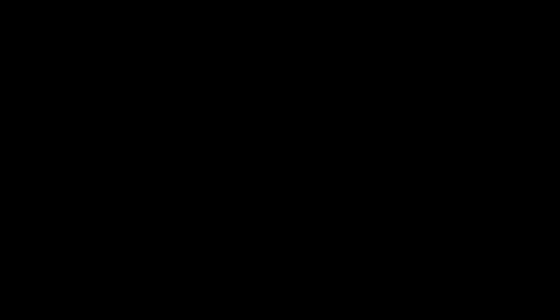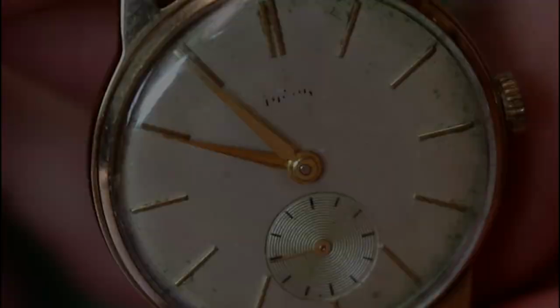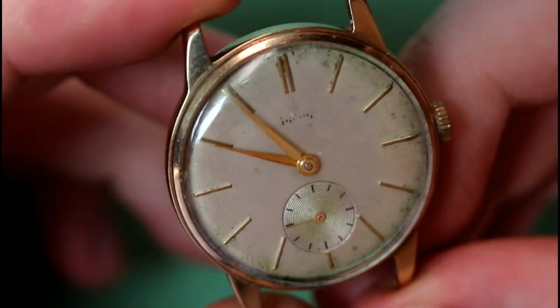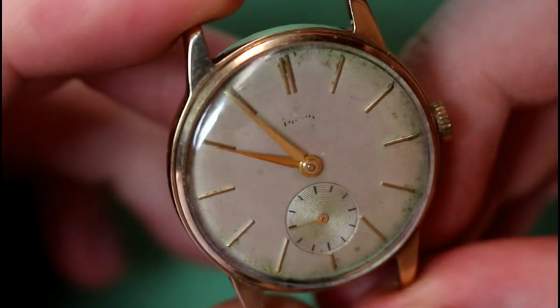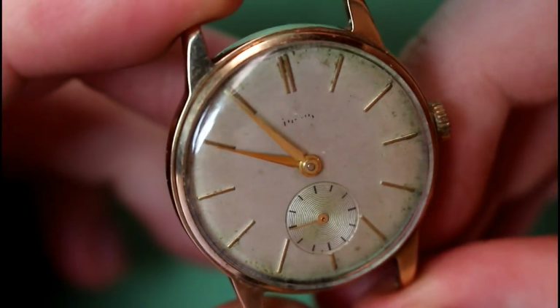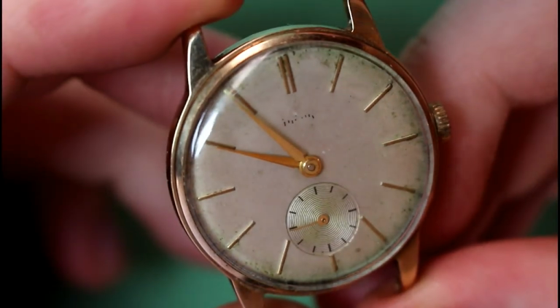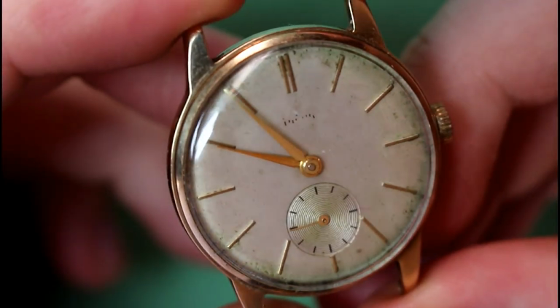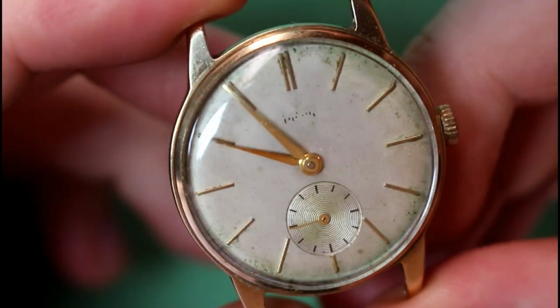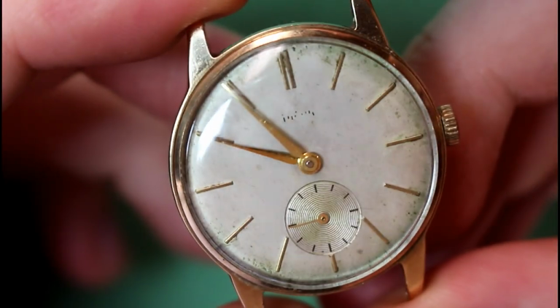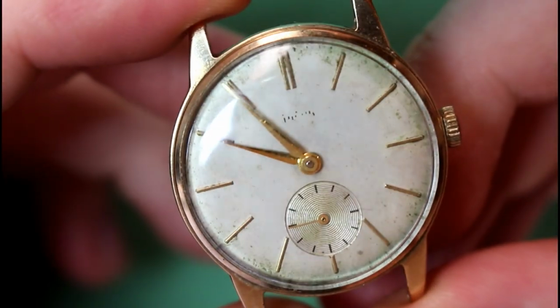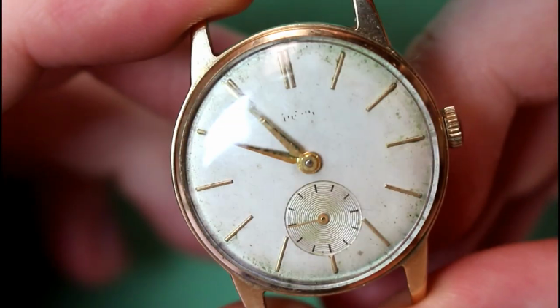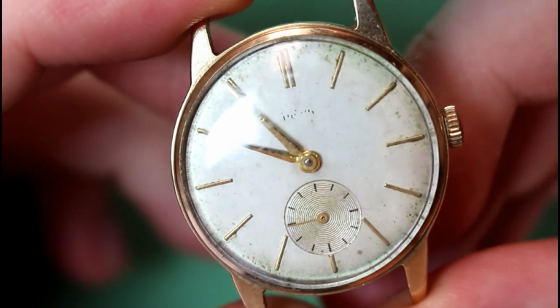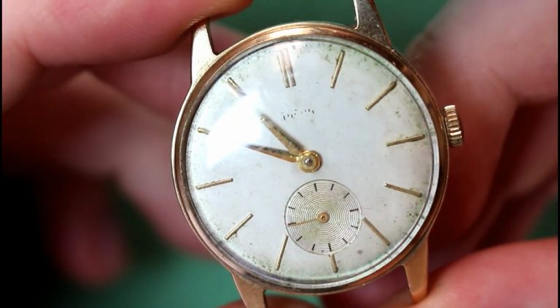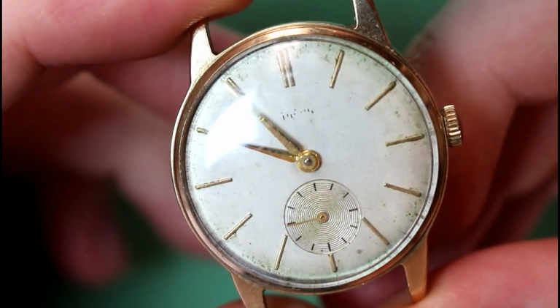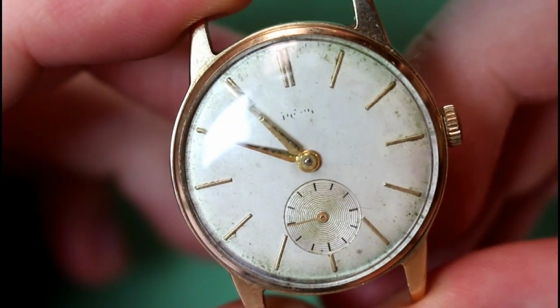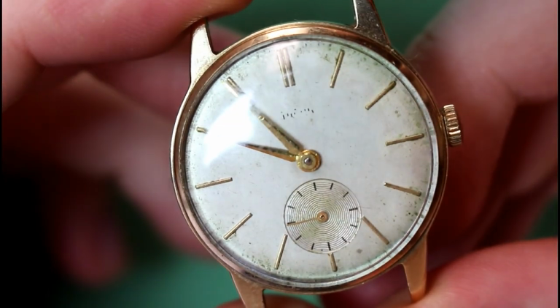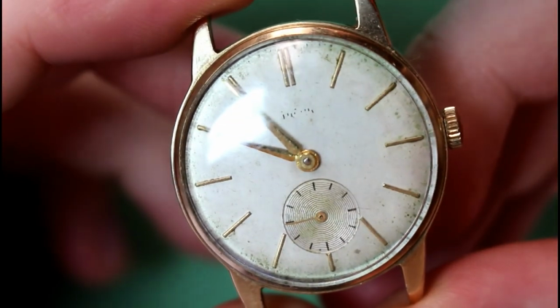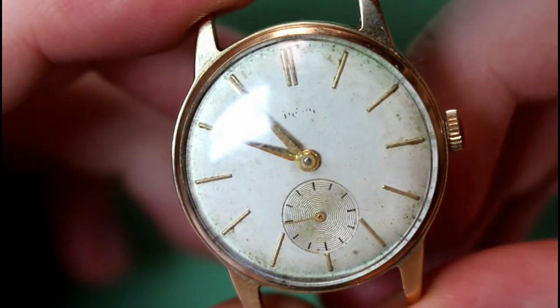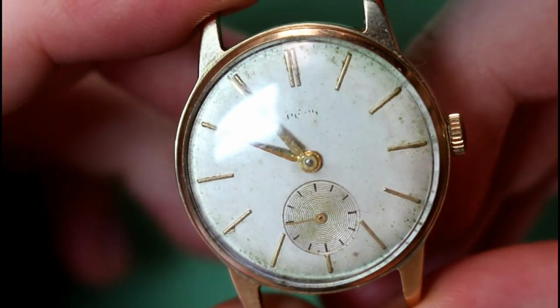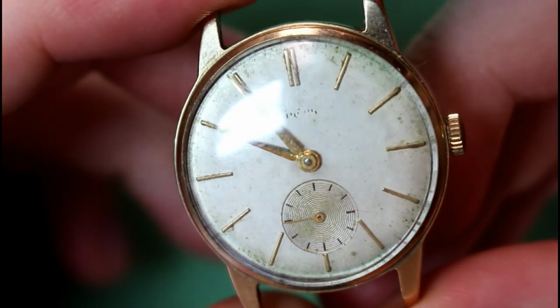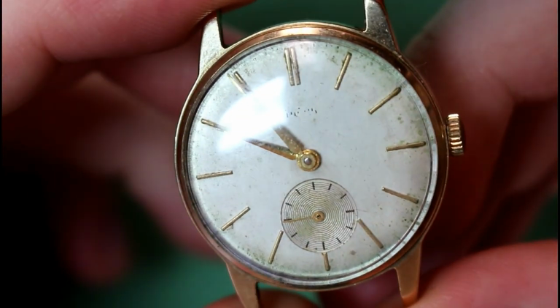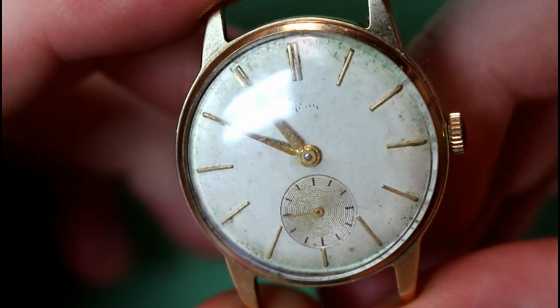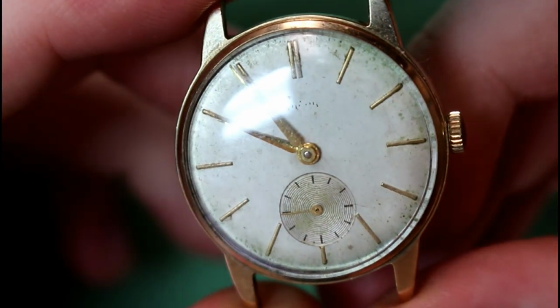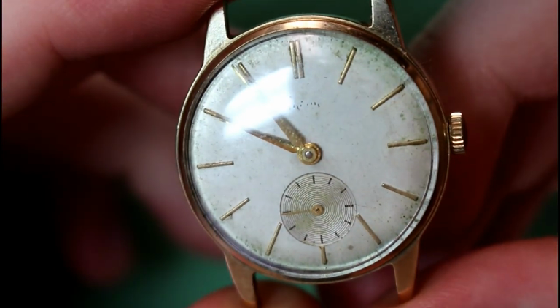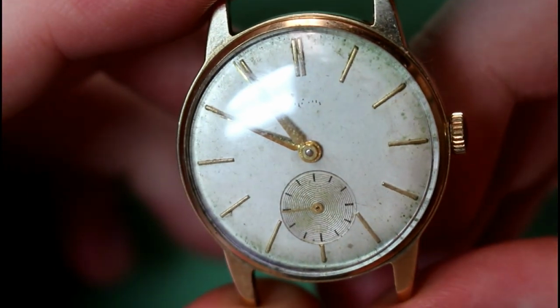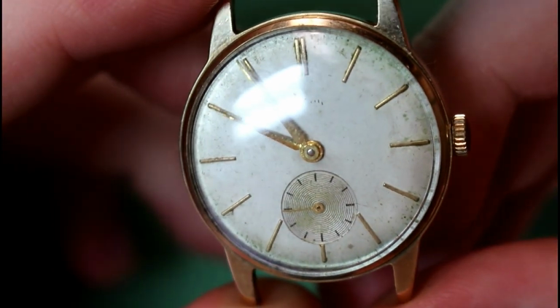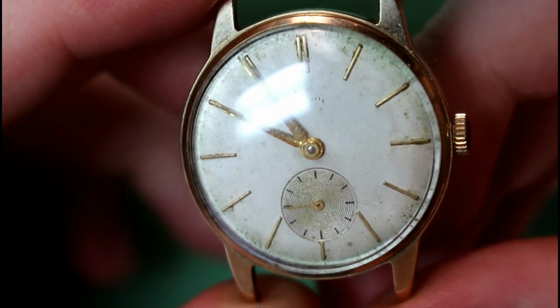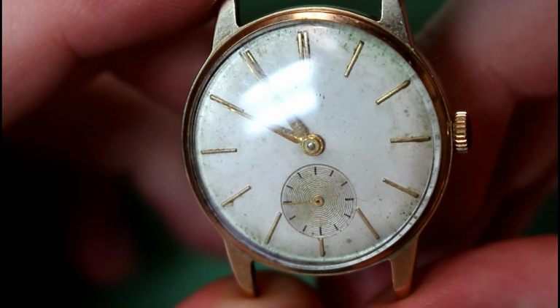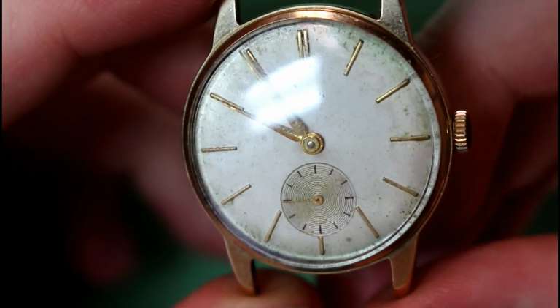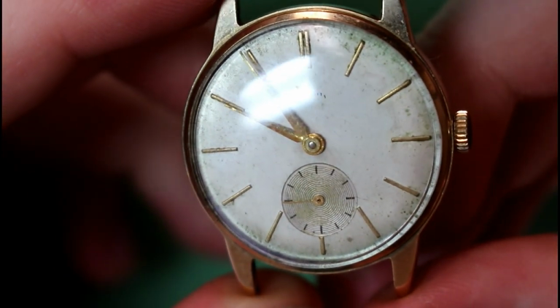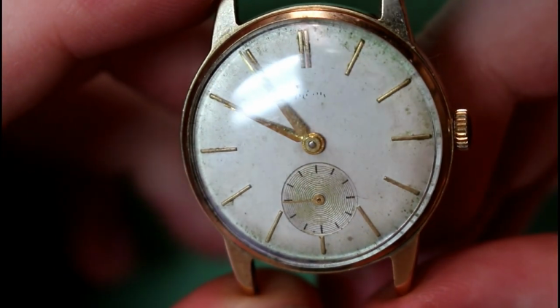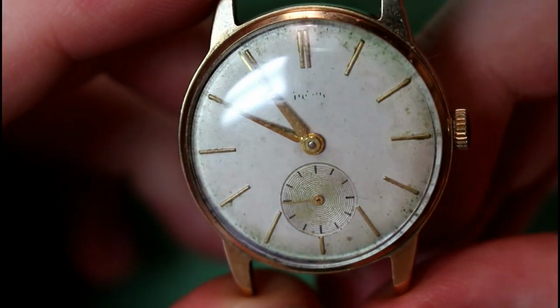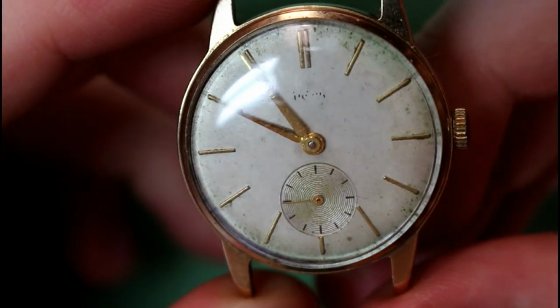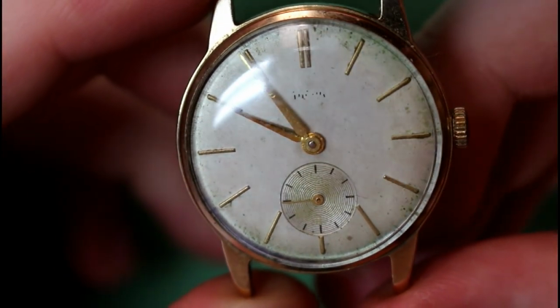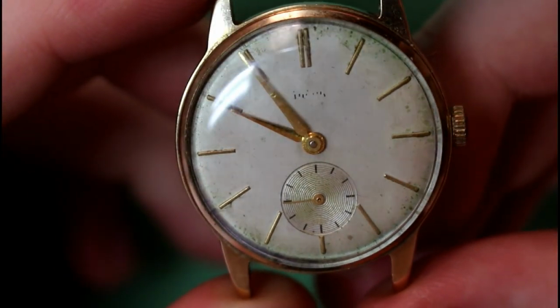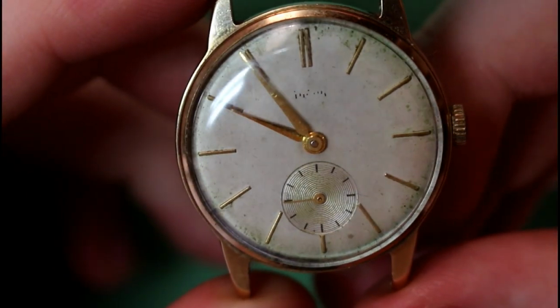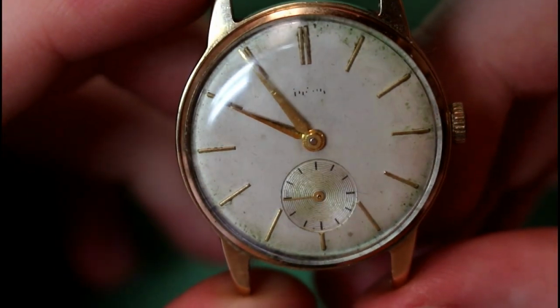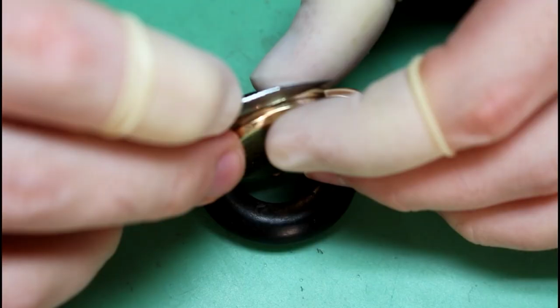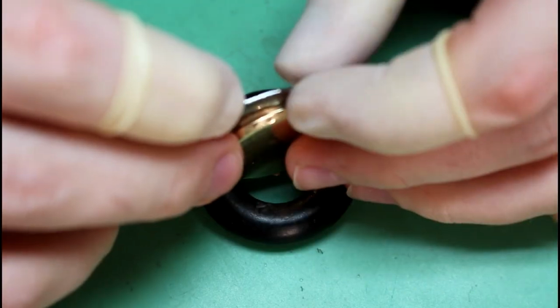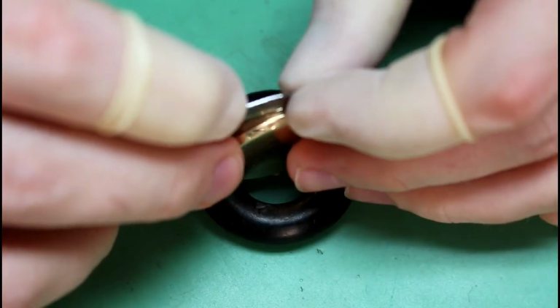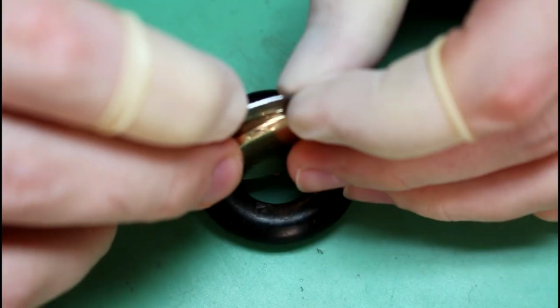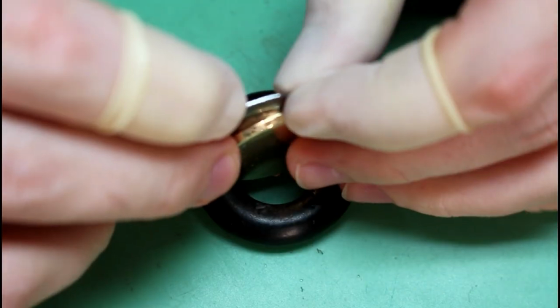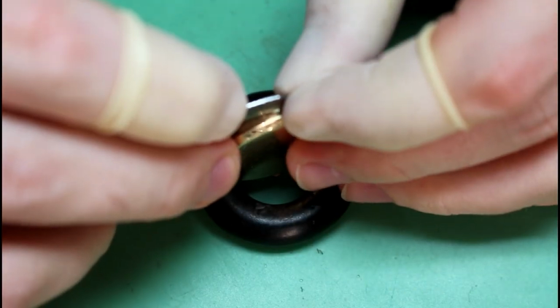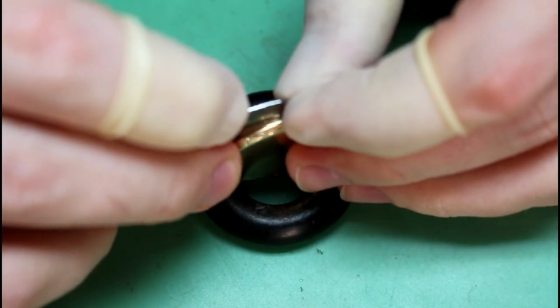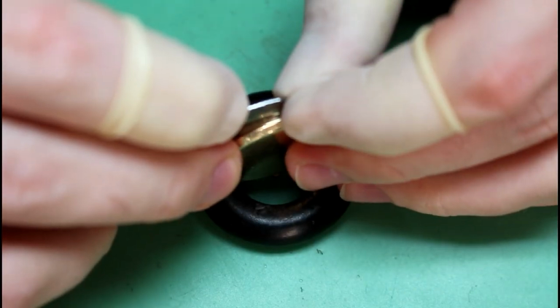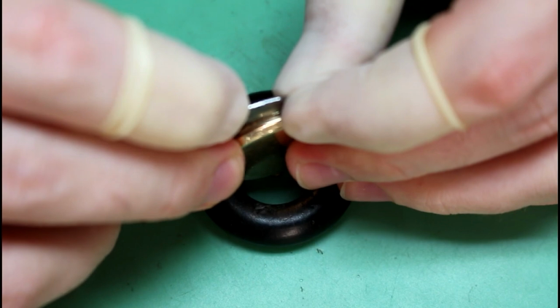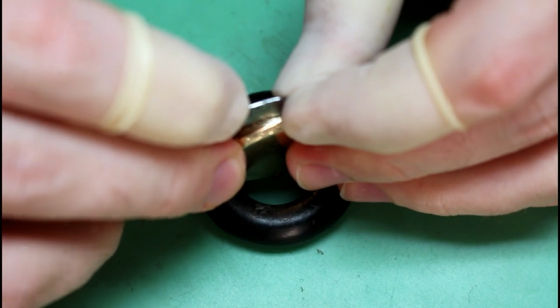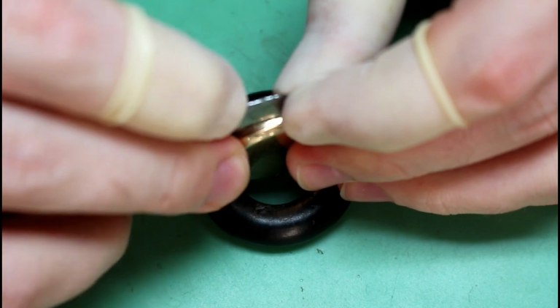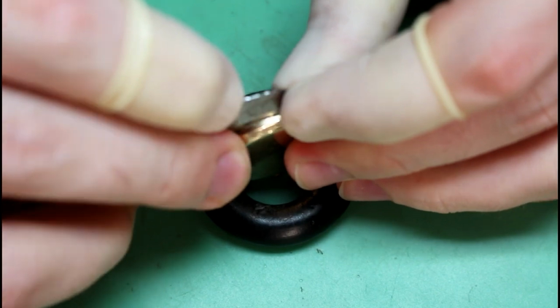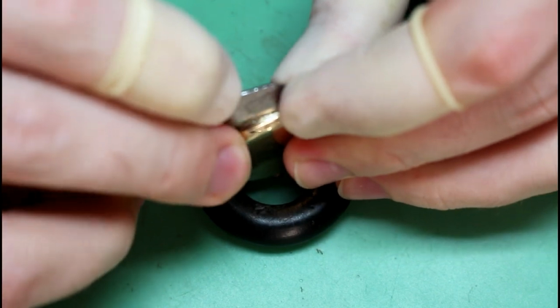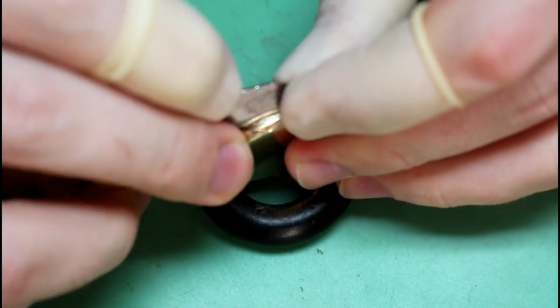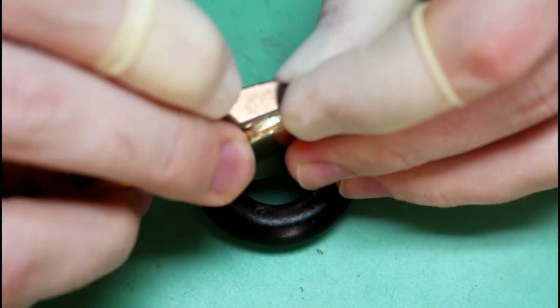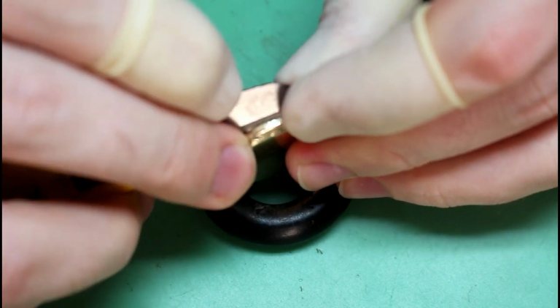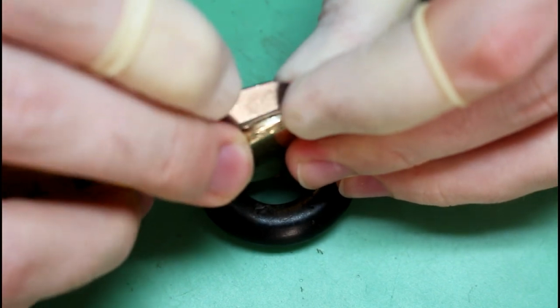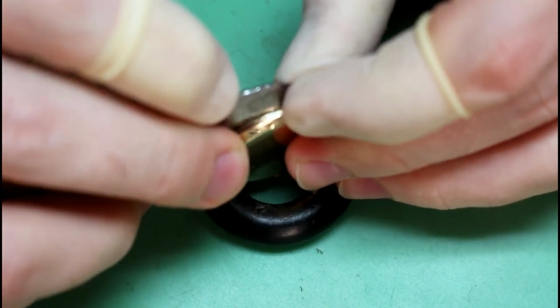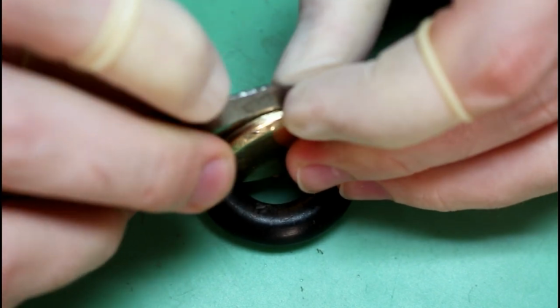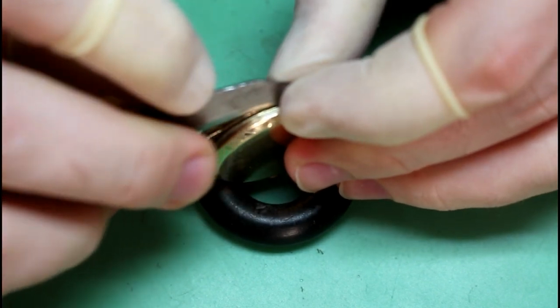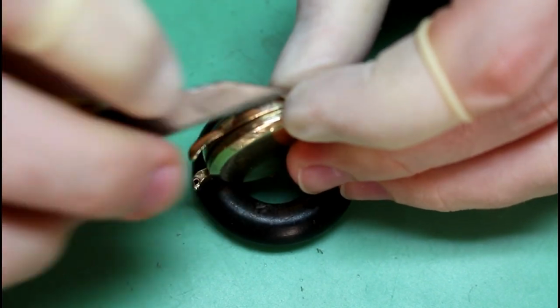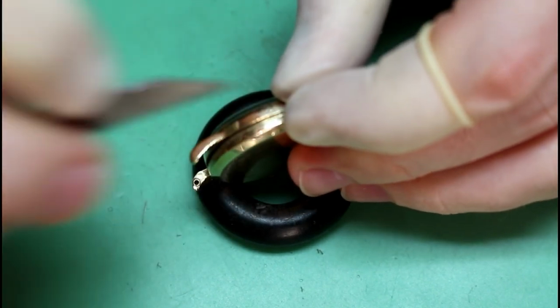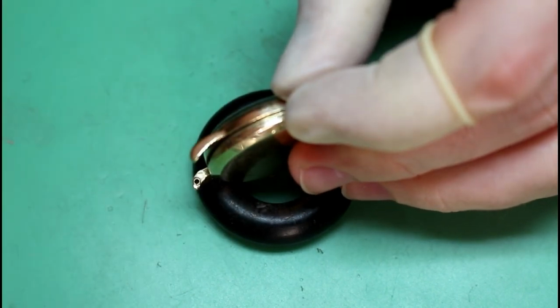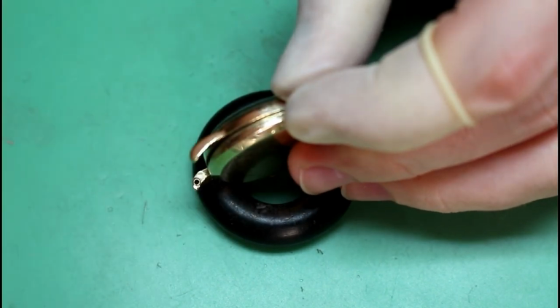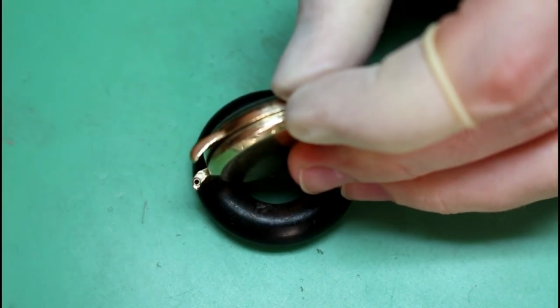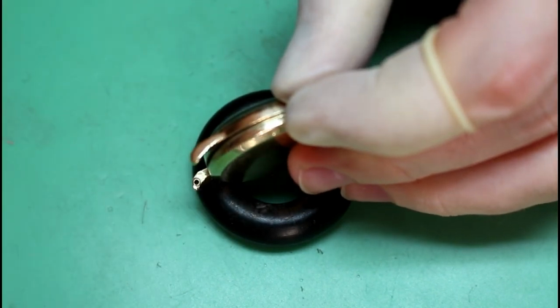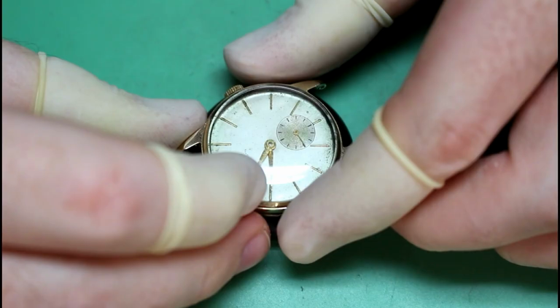This is a vintage gold Tudor which has definitely seen better days, and today I'll be restoring it back to its former glory.